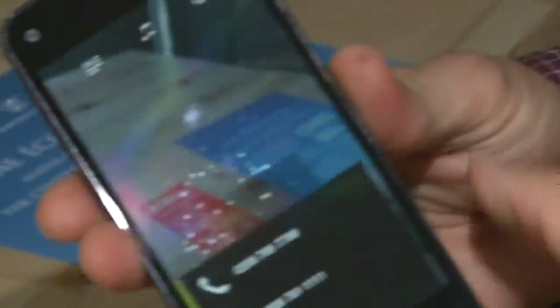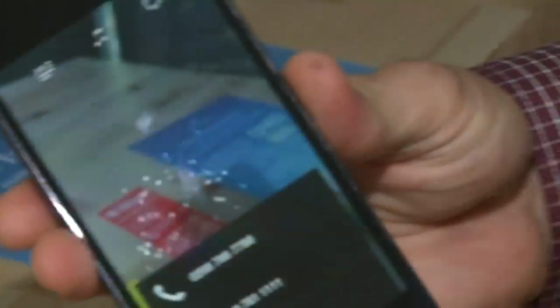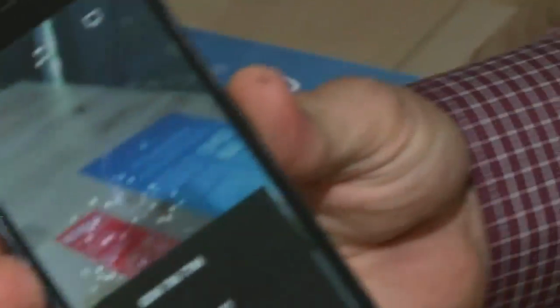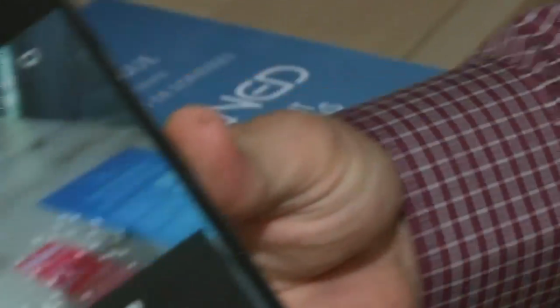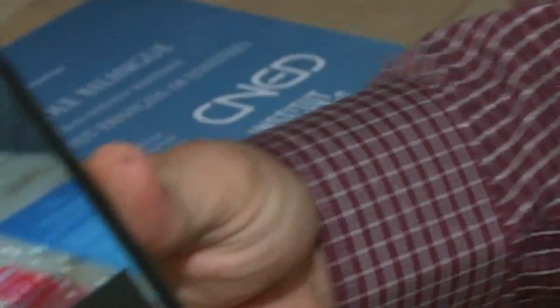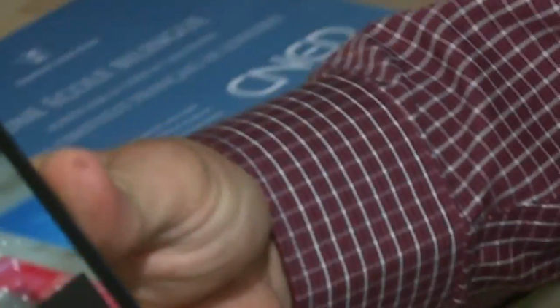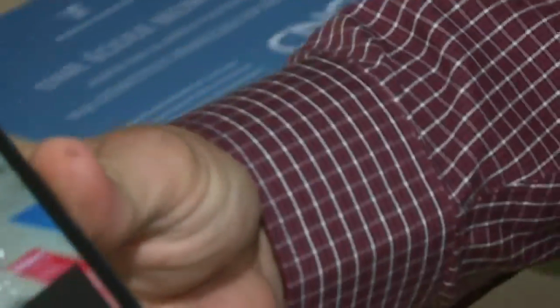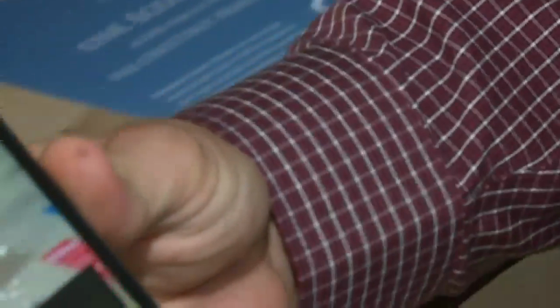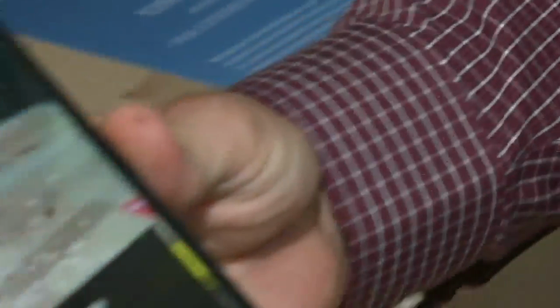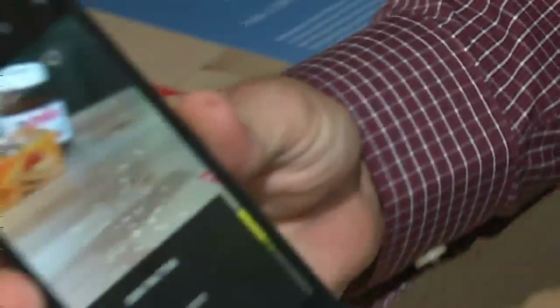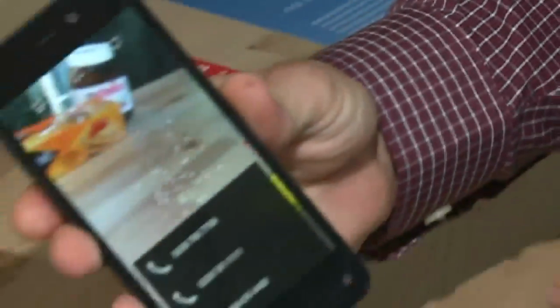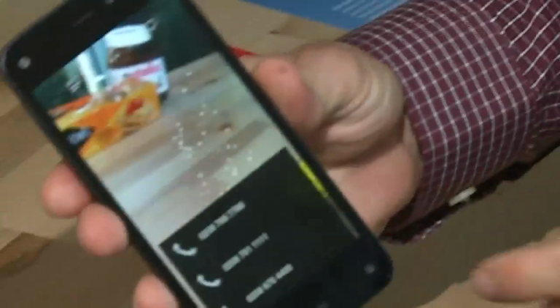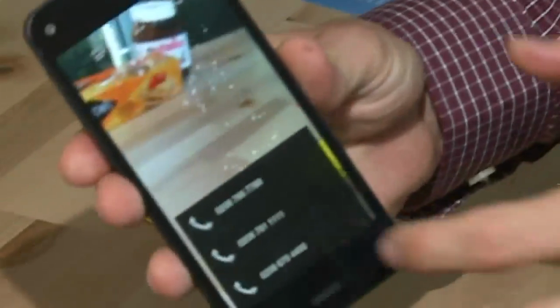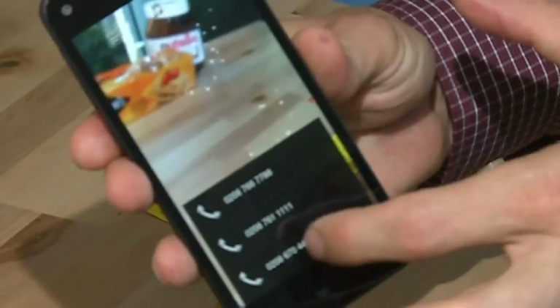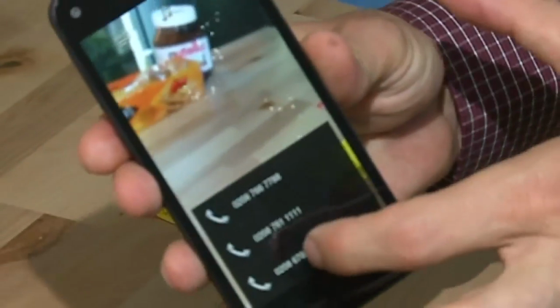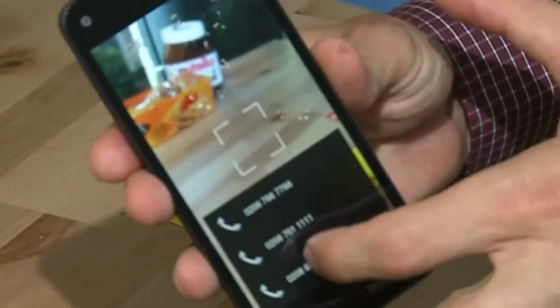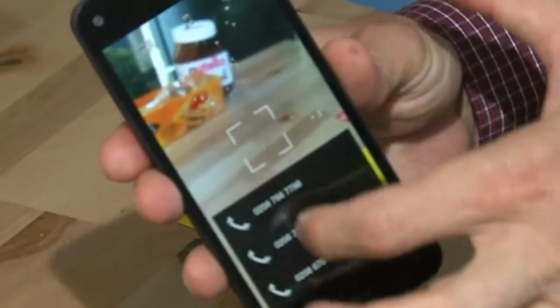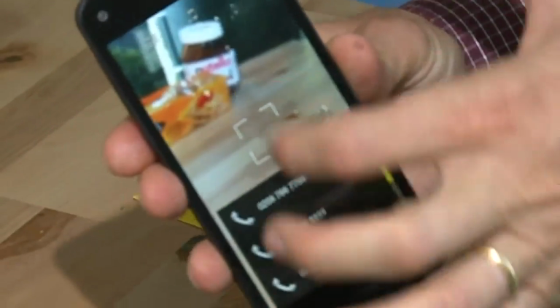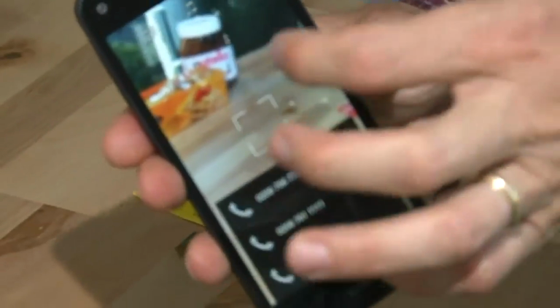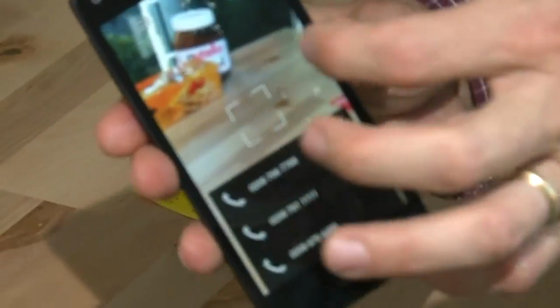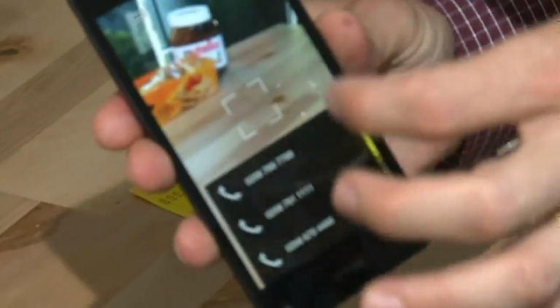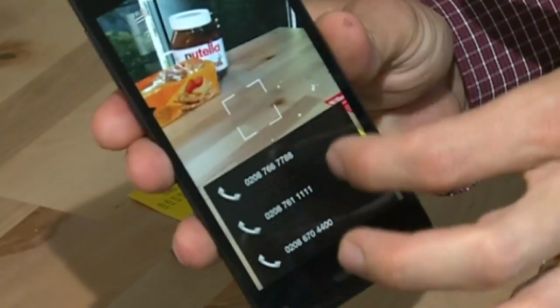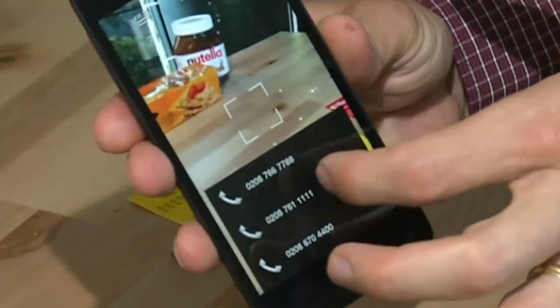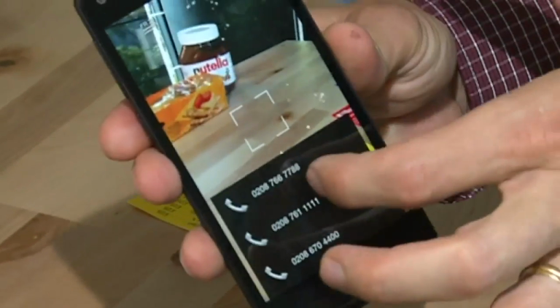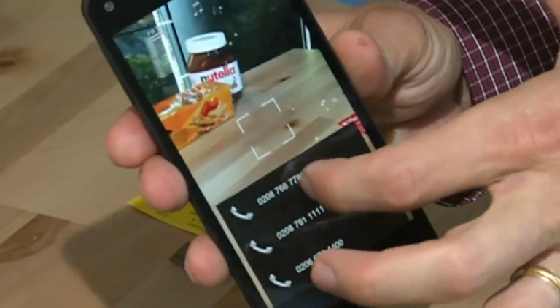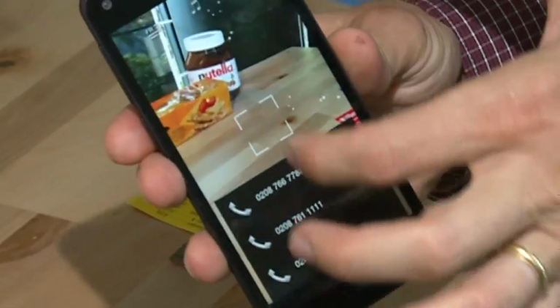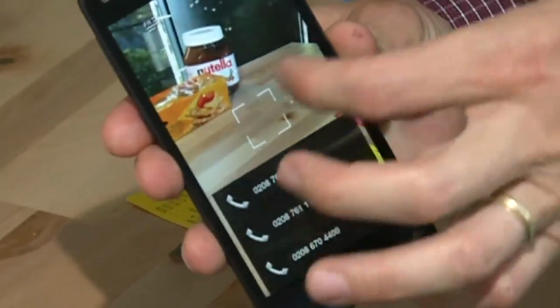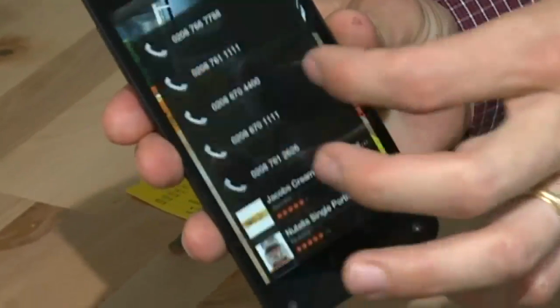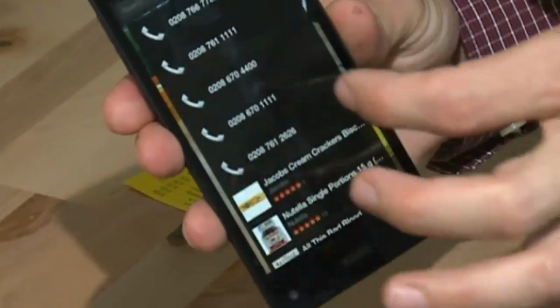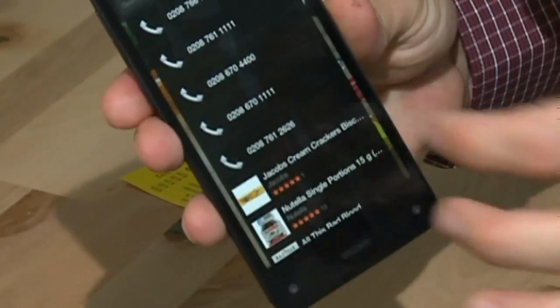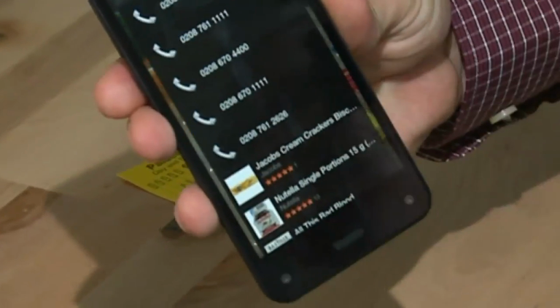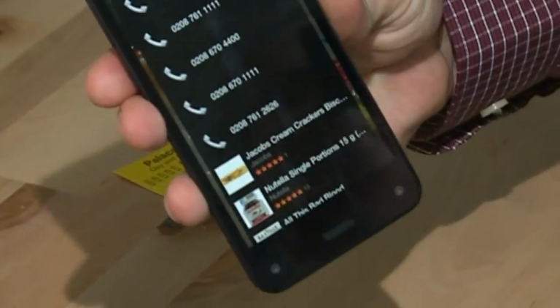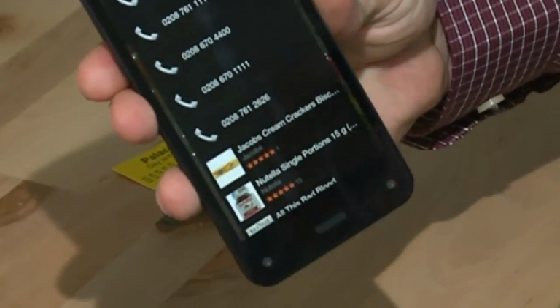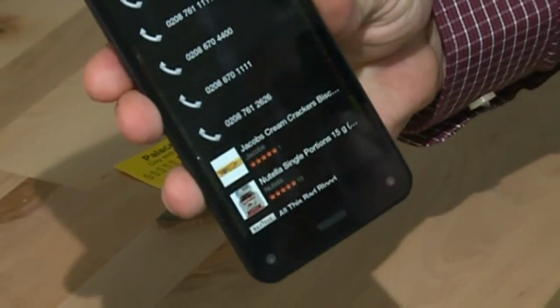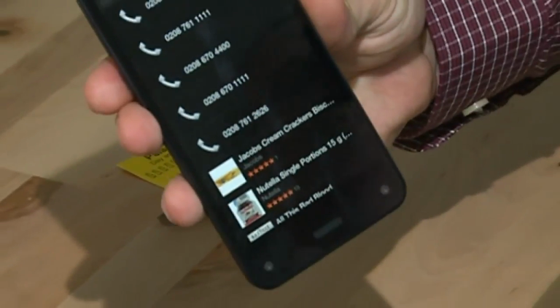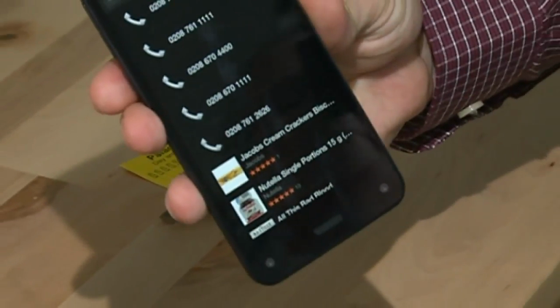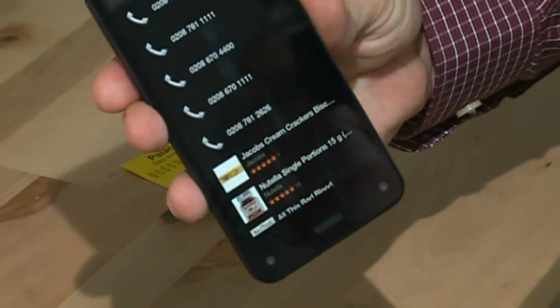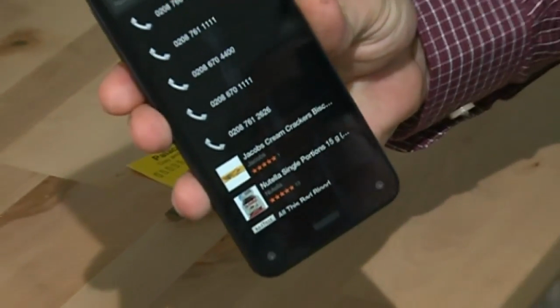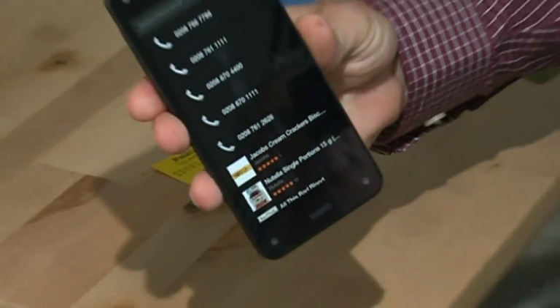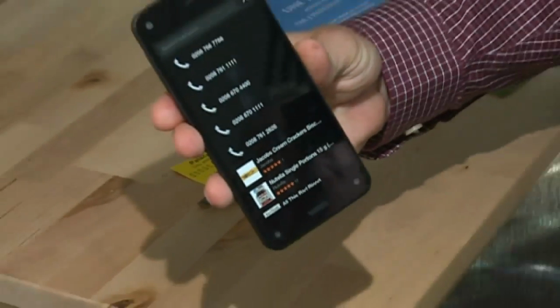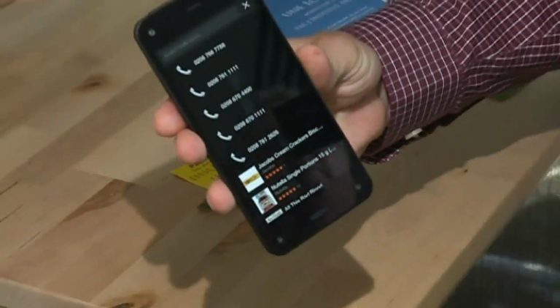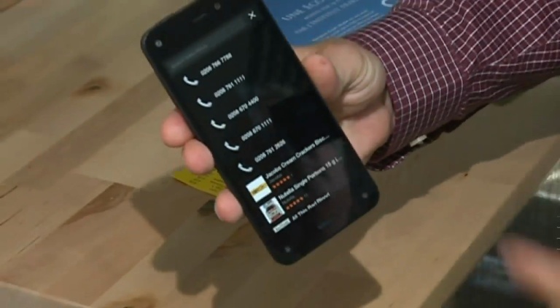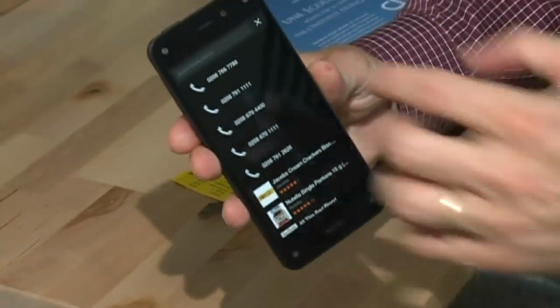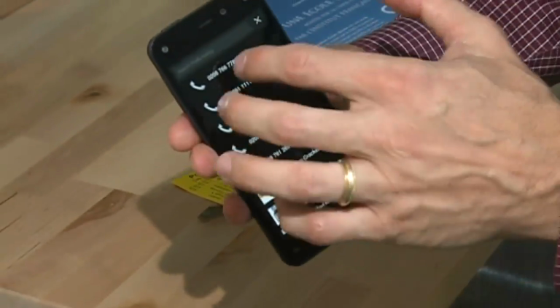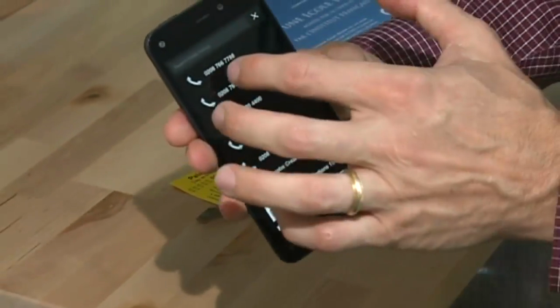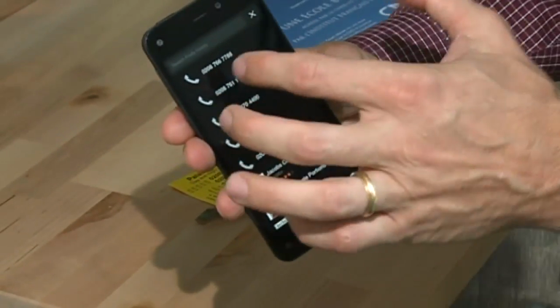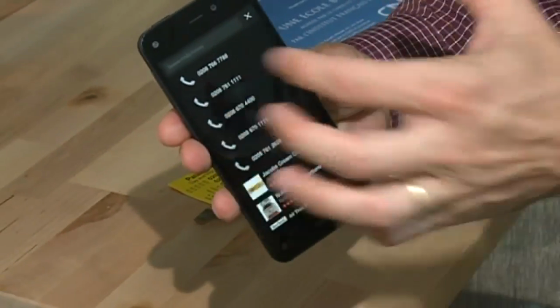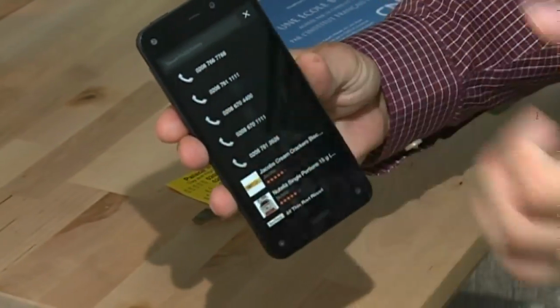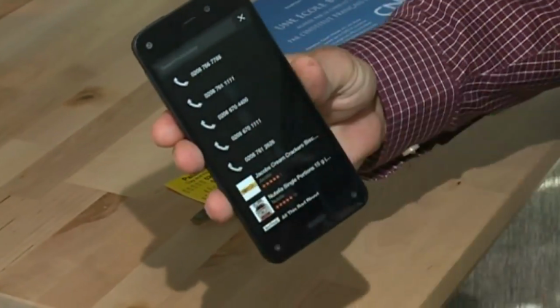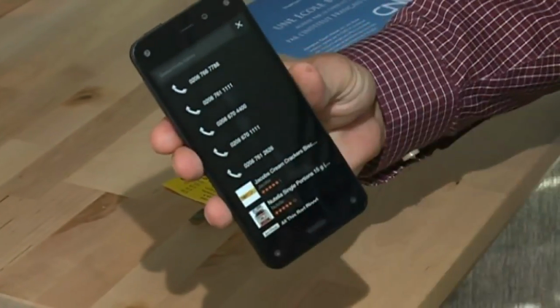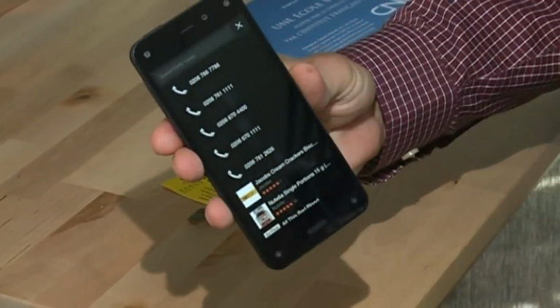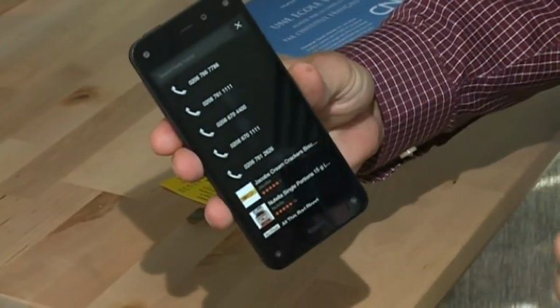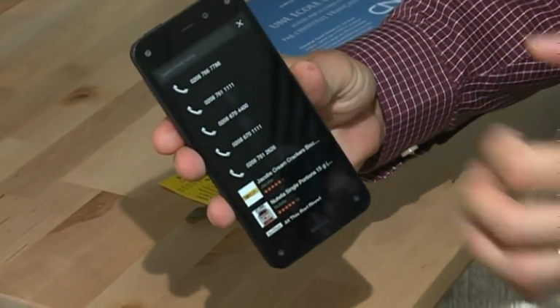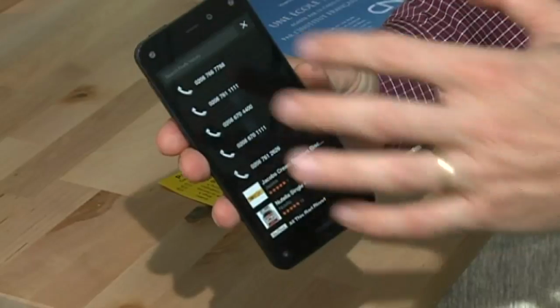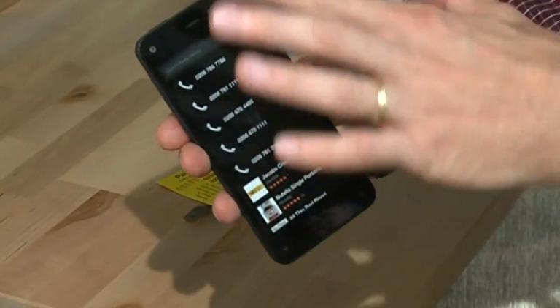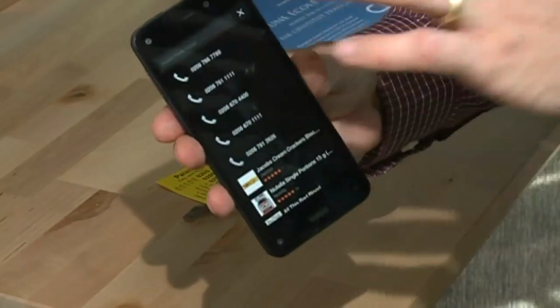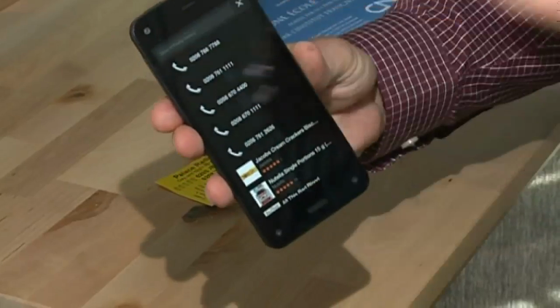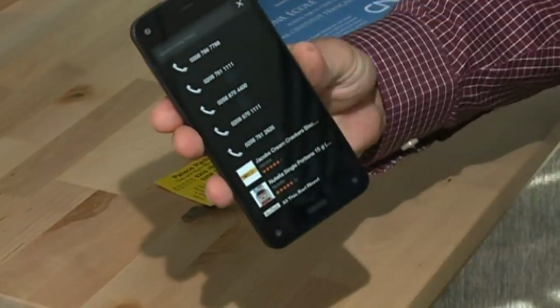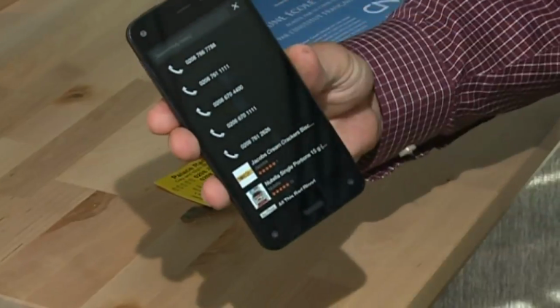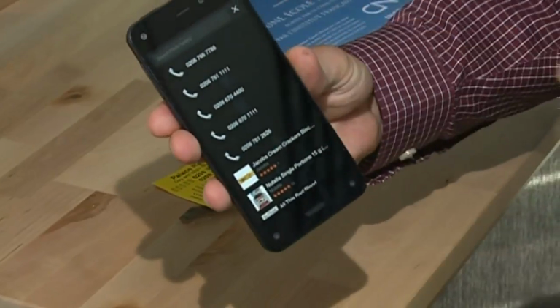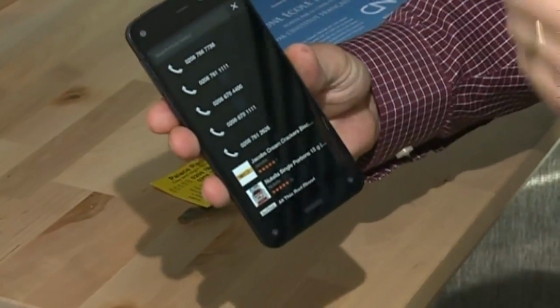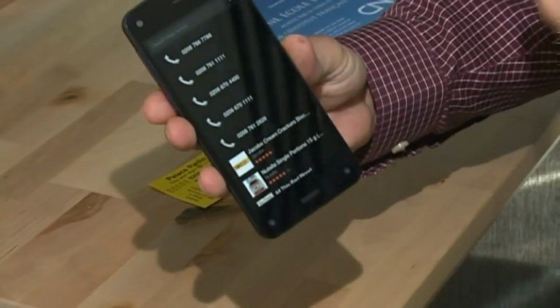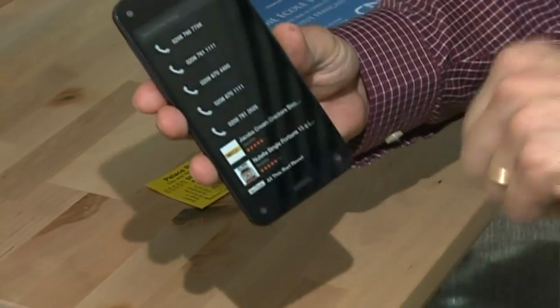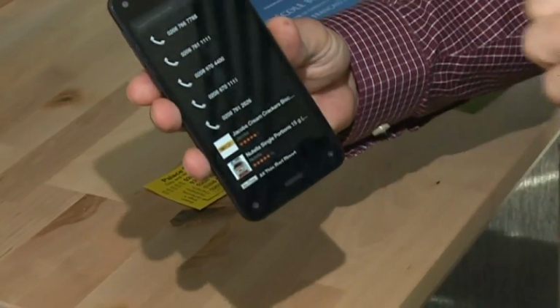Amazon hopes the Fire Phone will challenge Apple, Samsung, Sony and HTC in the smartphone market. However, its launch in America is said to have failed to generate solid sales.